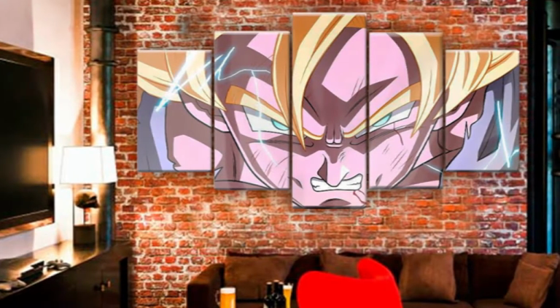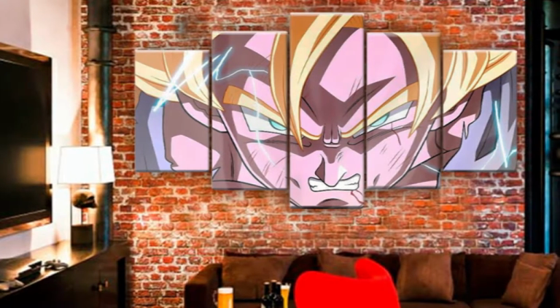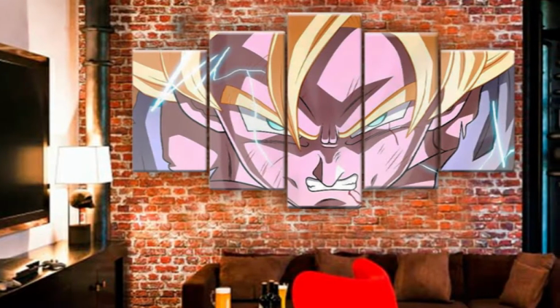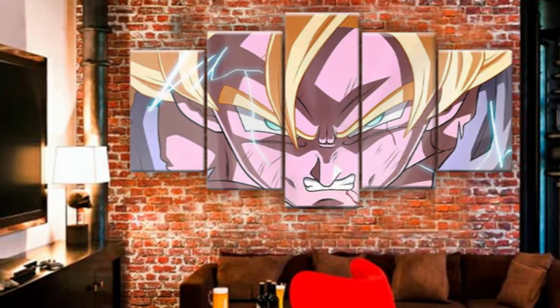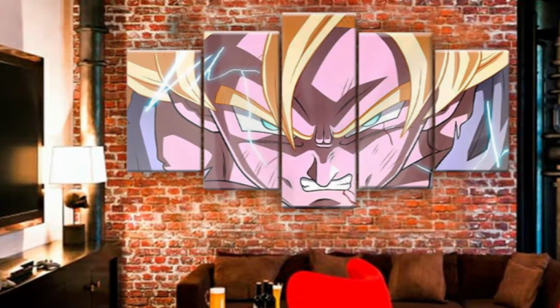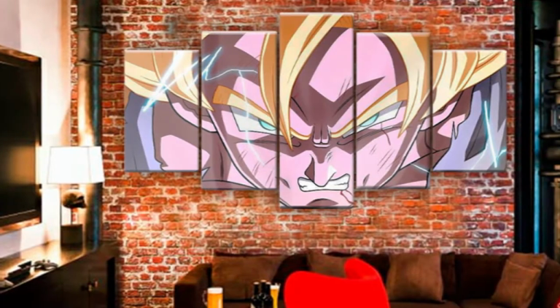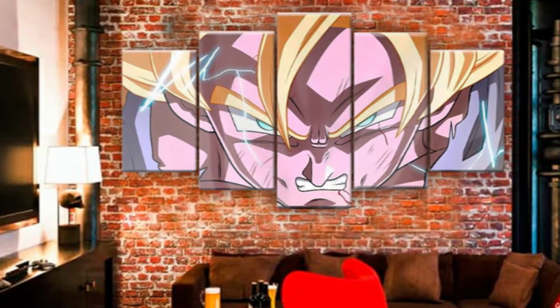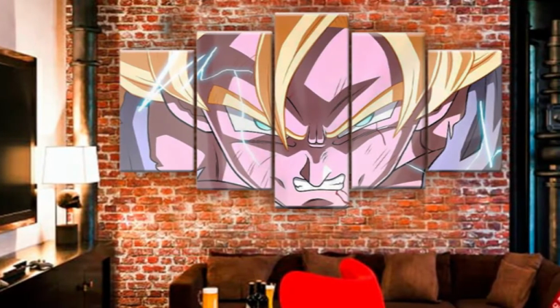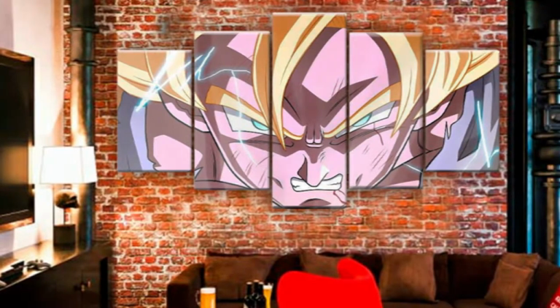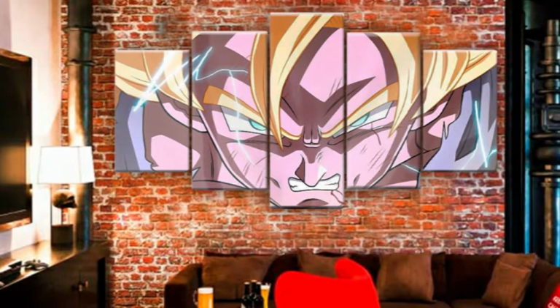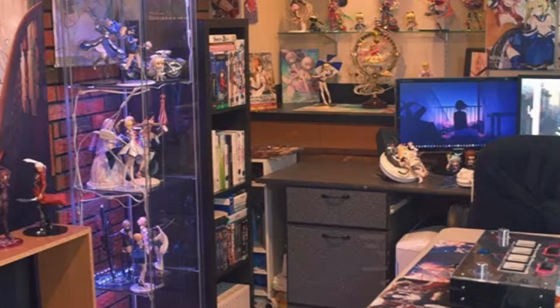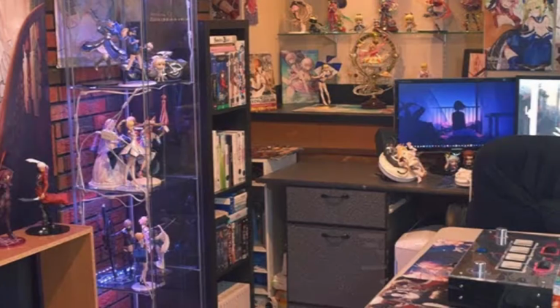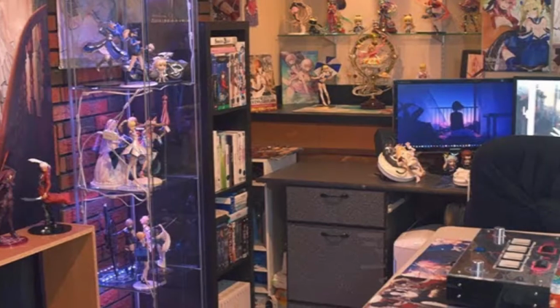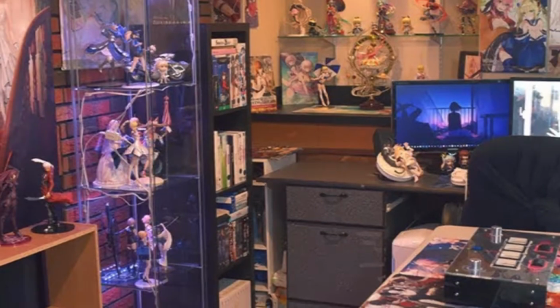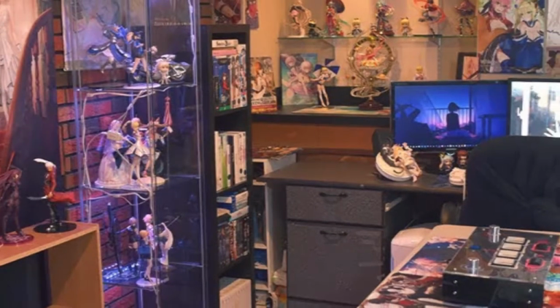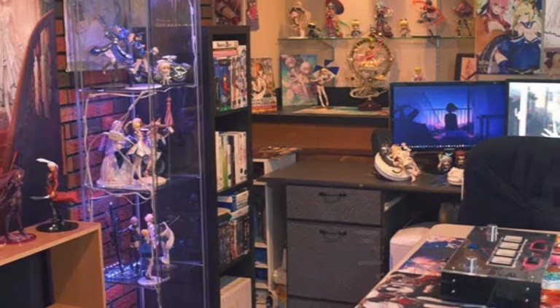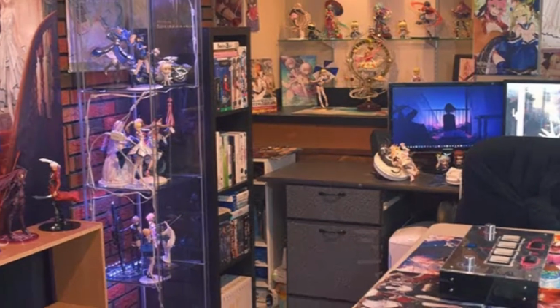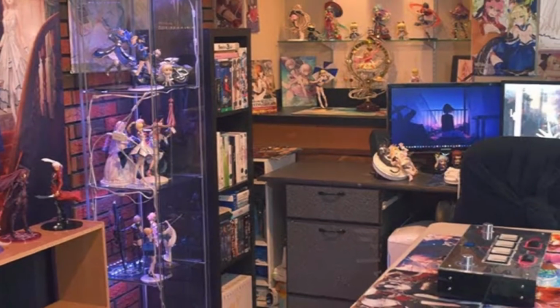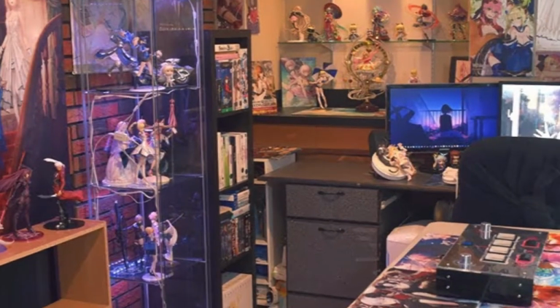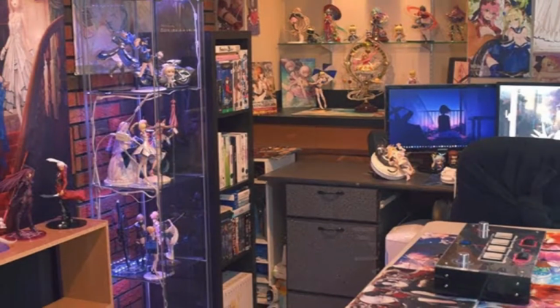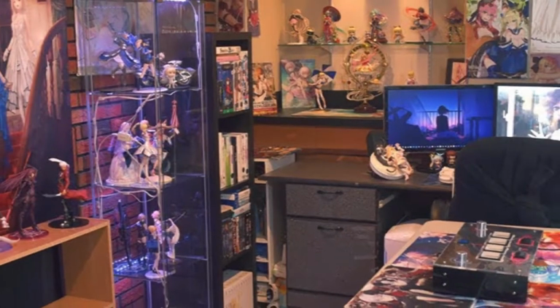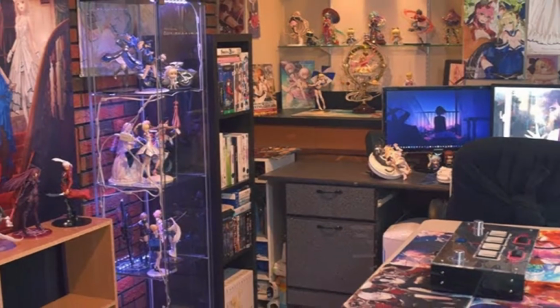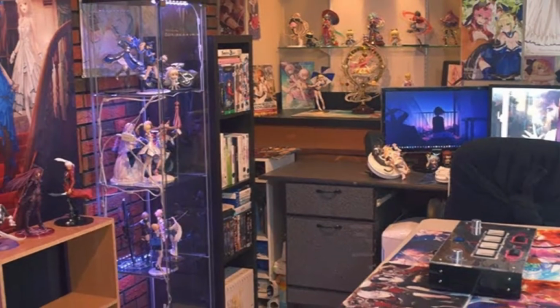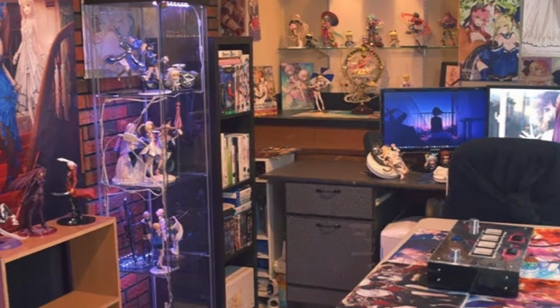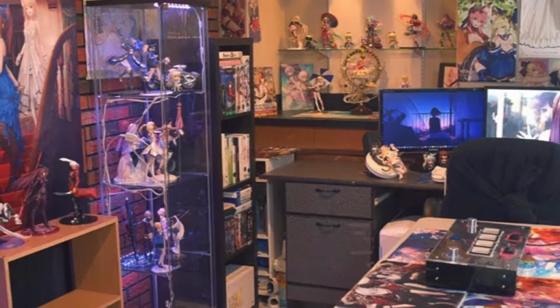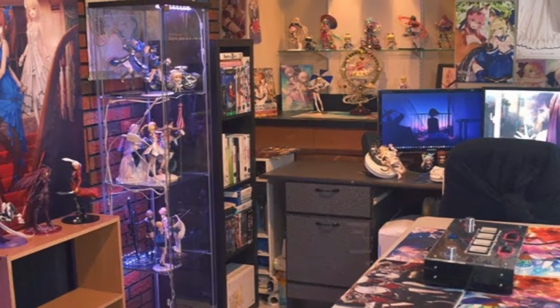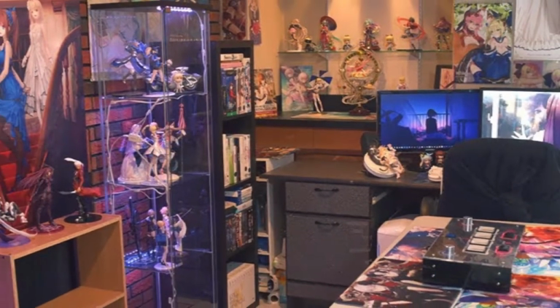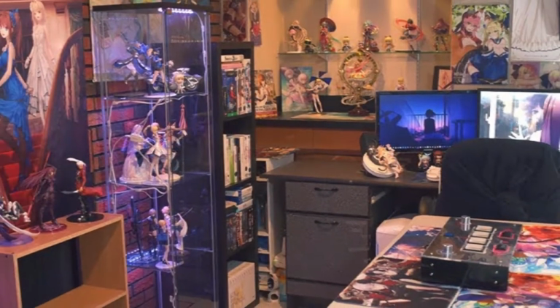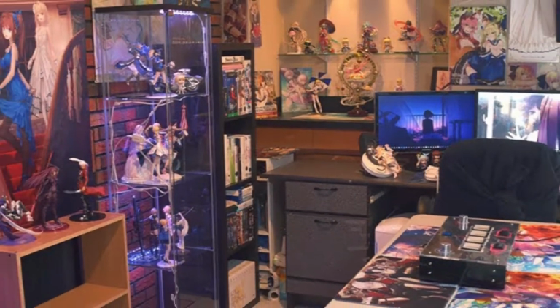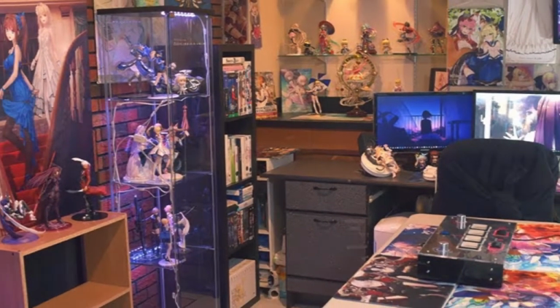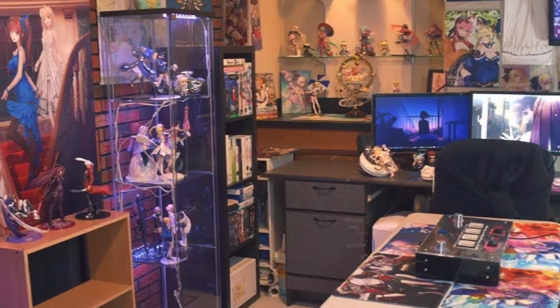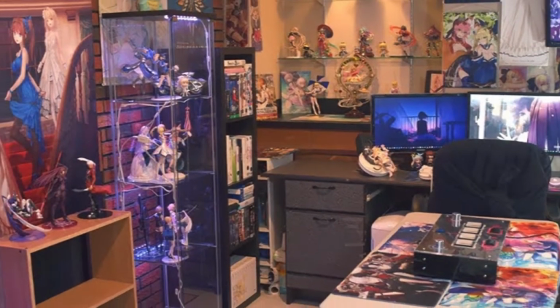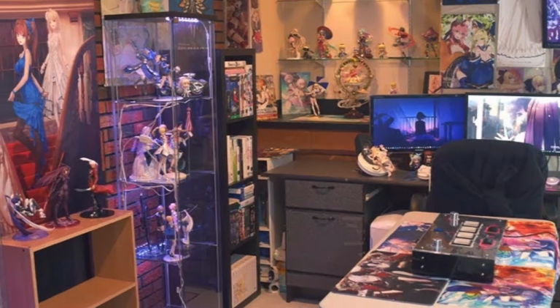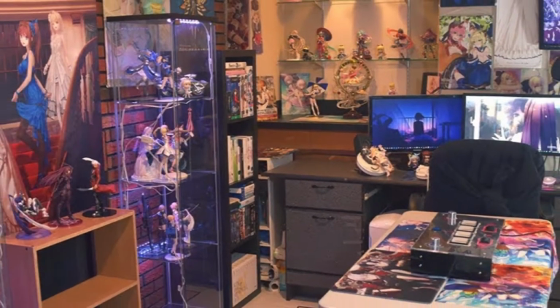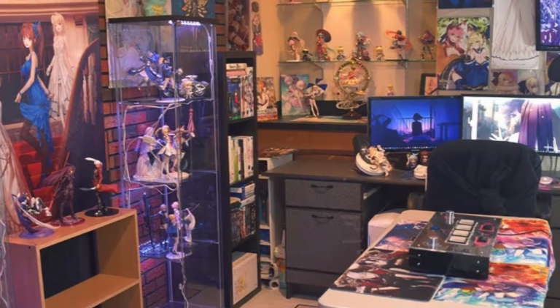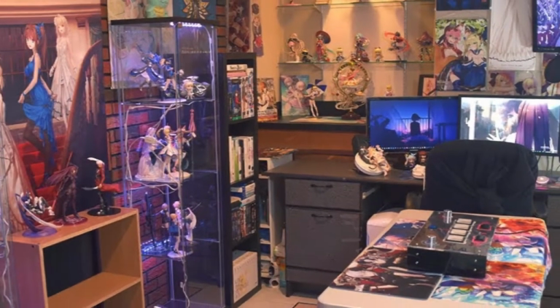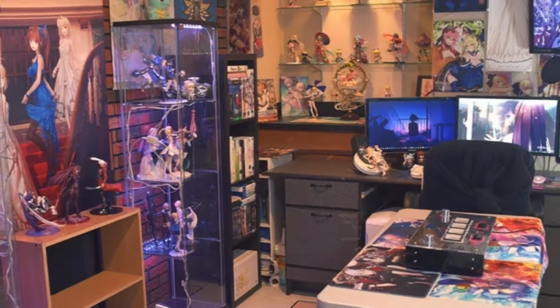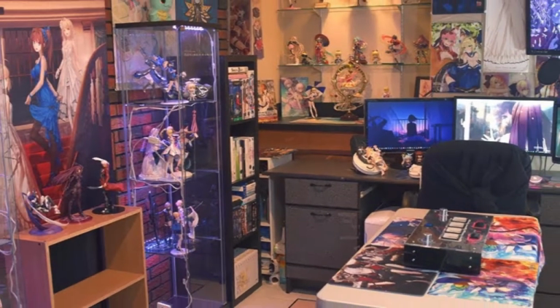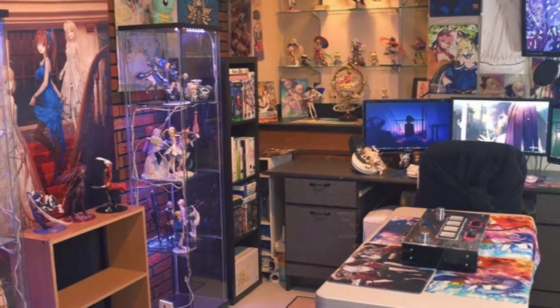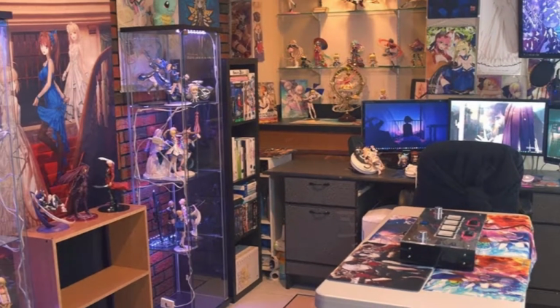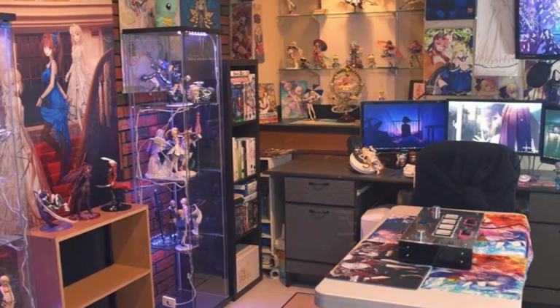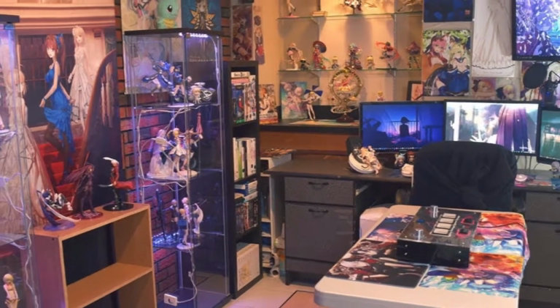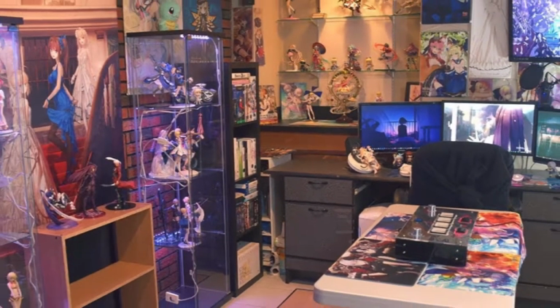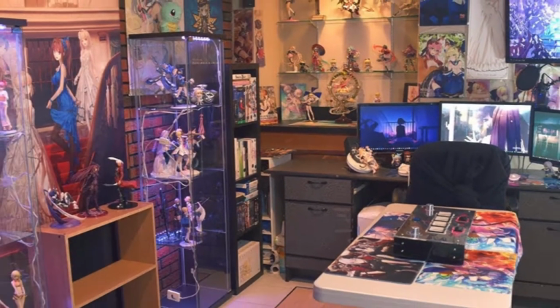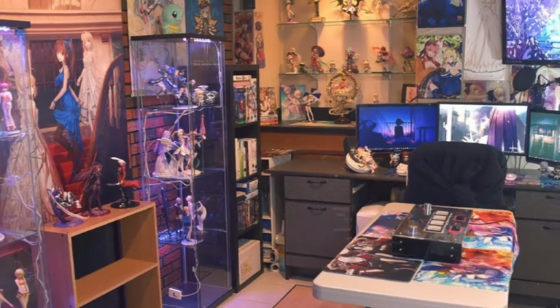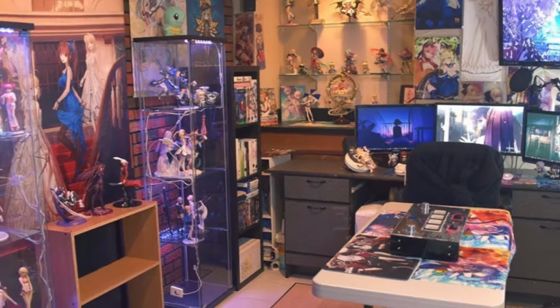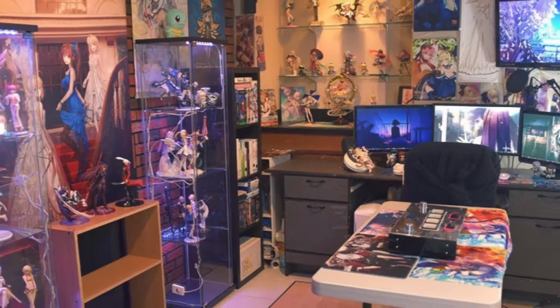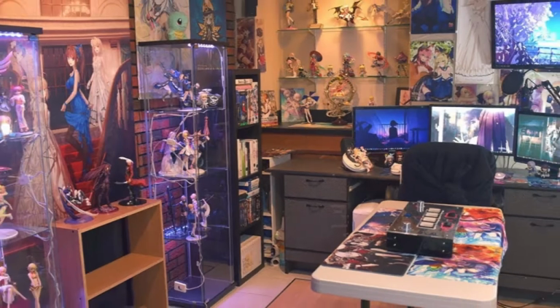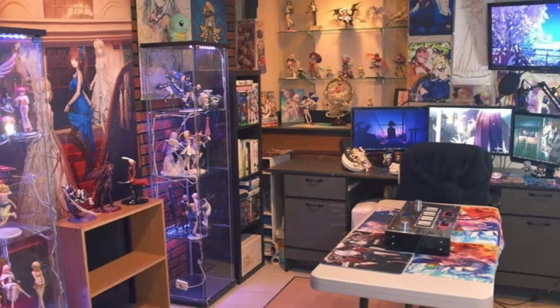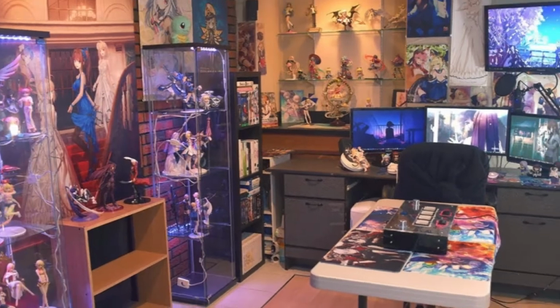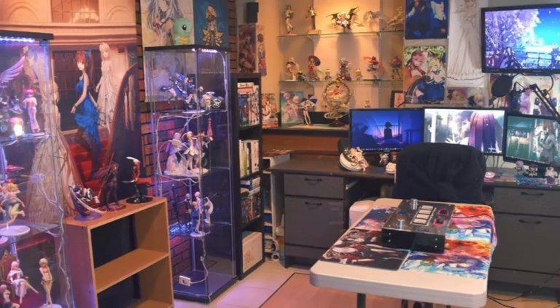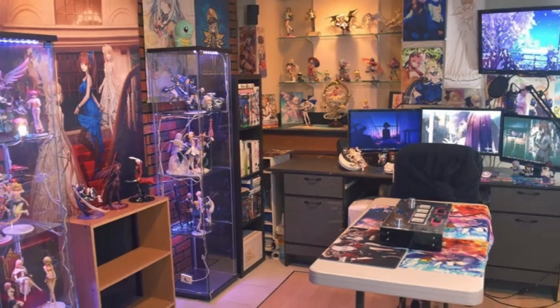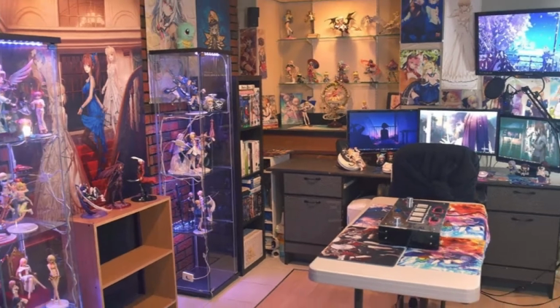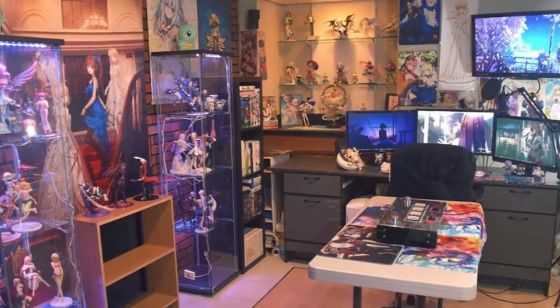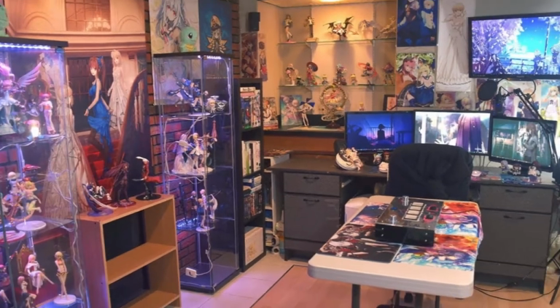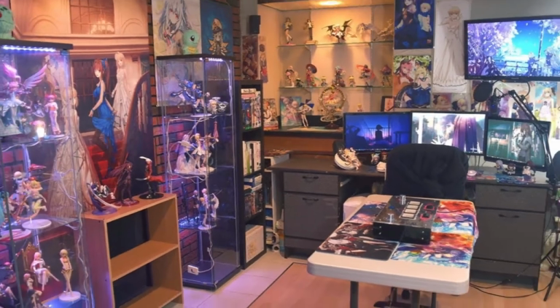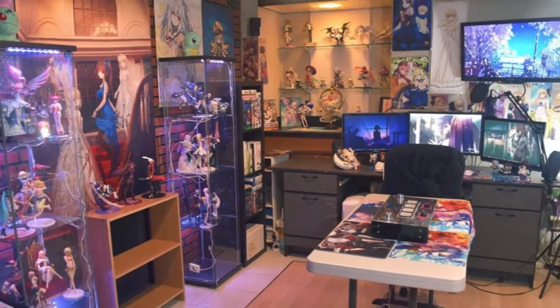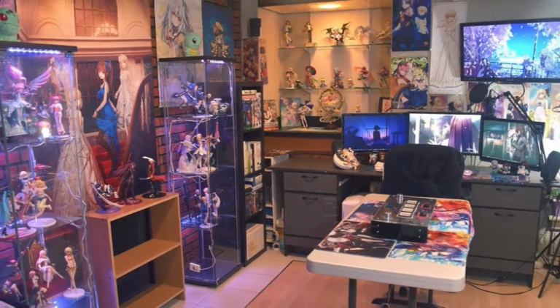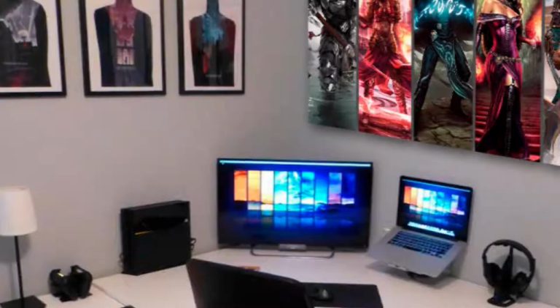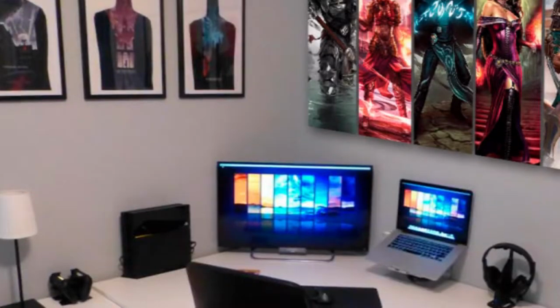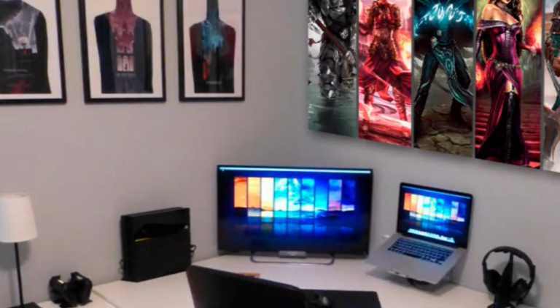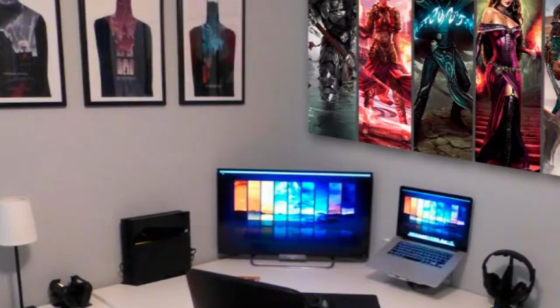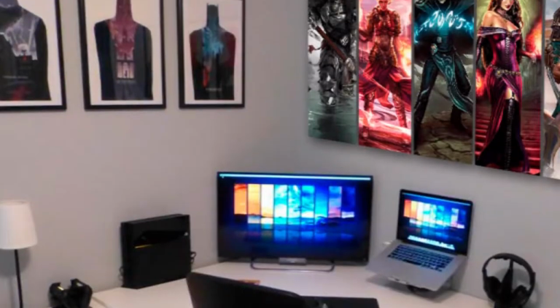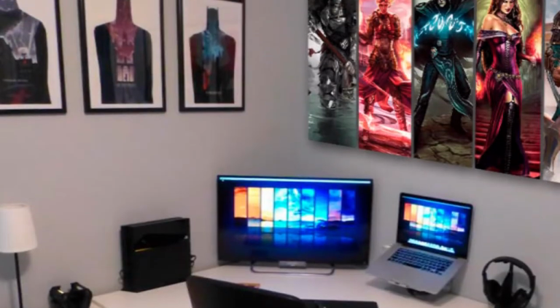Pair it up with anime-related merch and you get a gaming room suited for every anime lover.